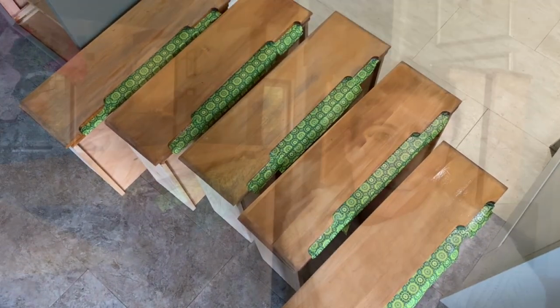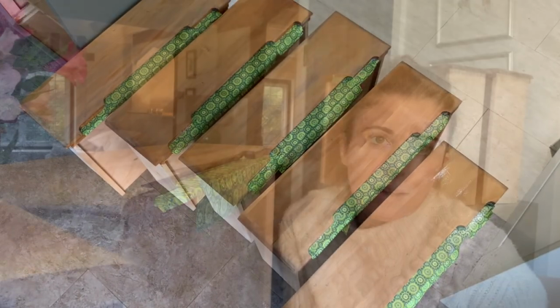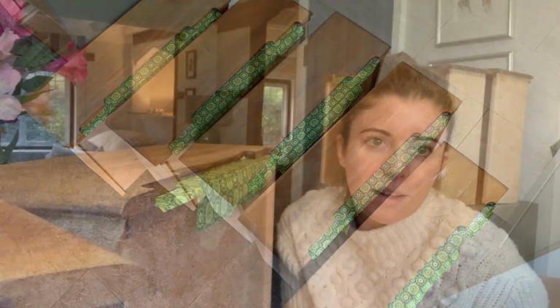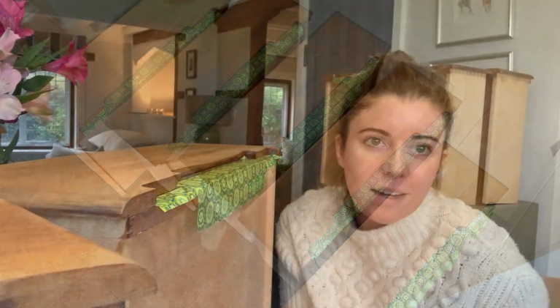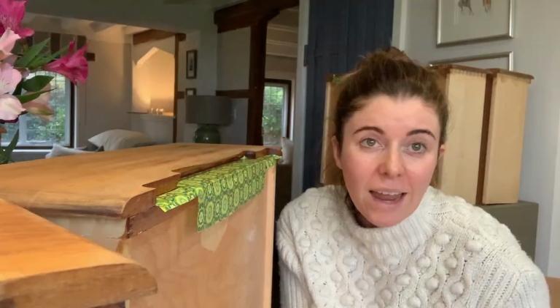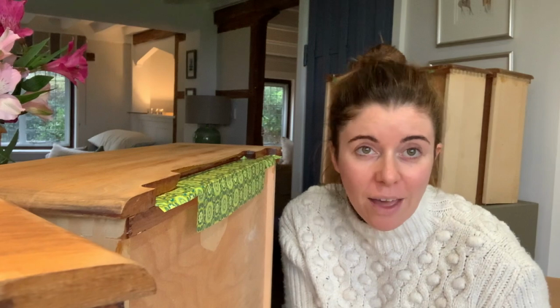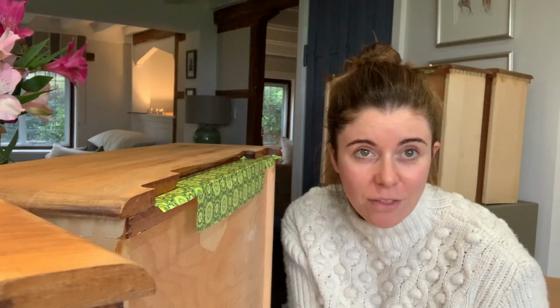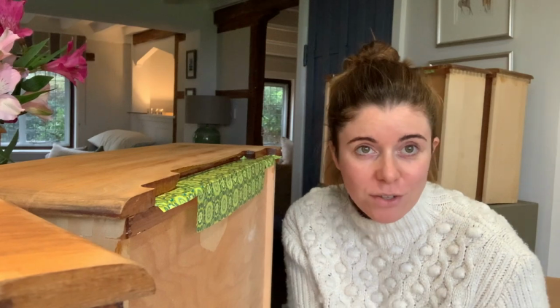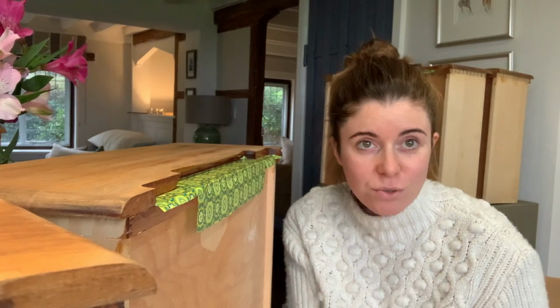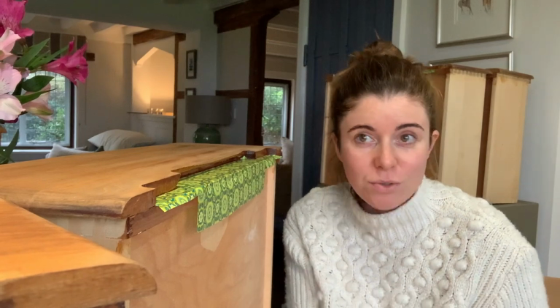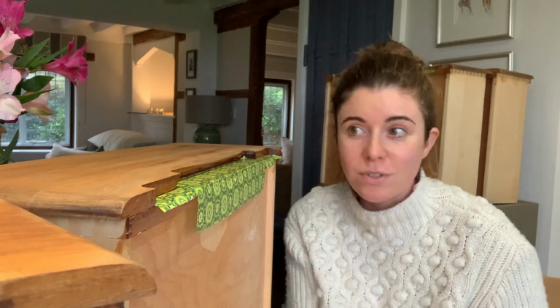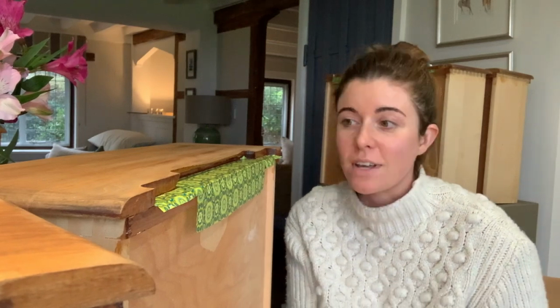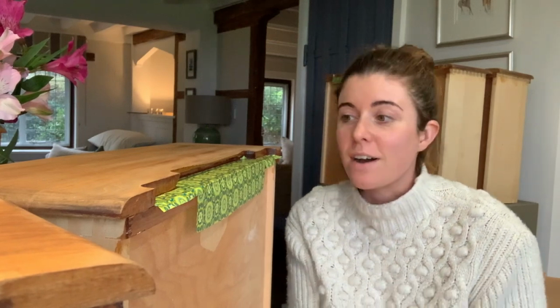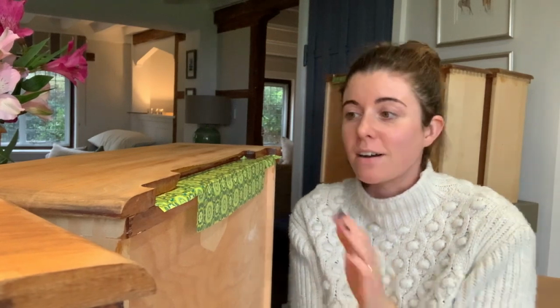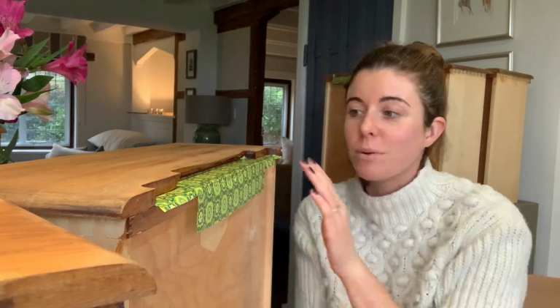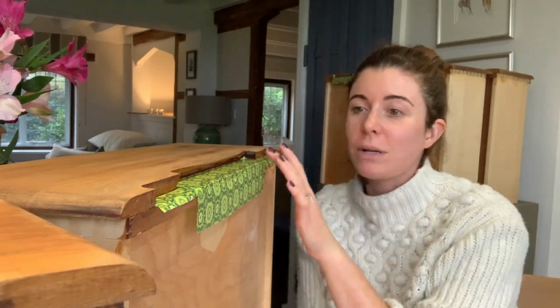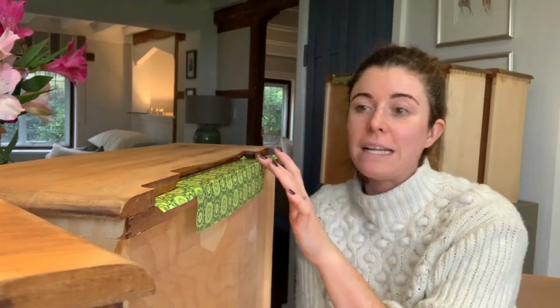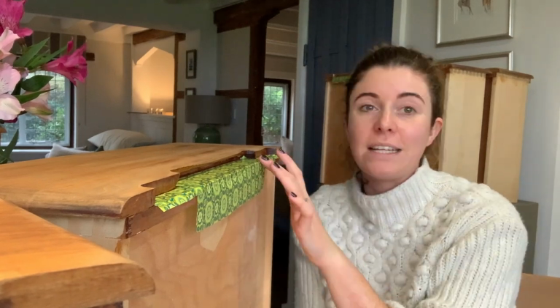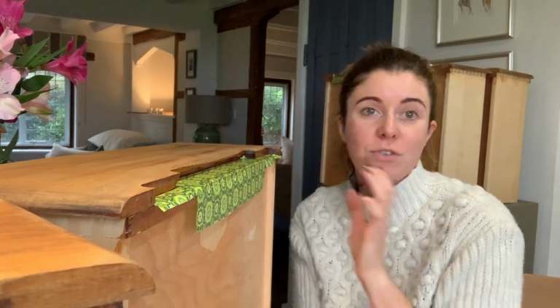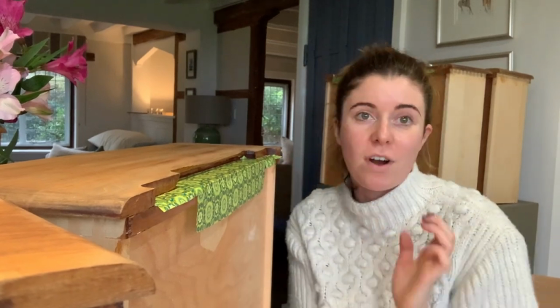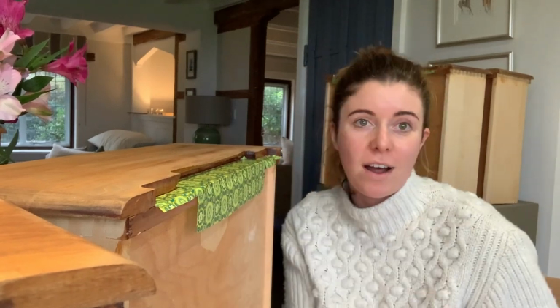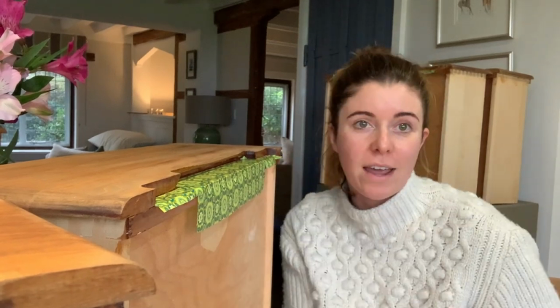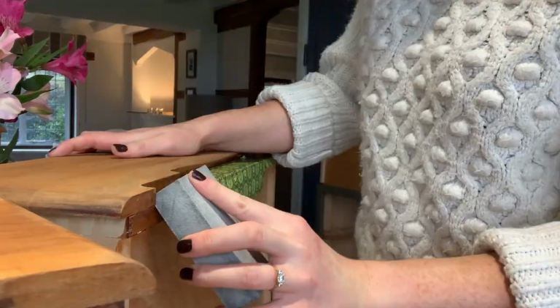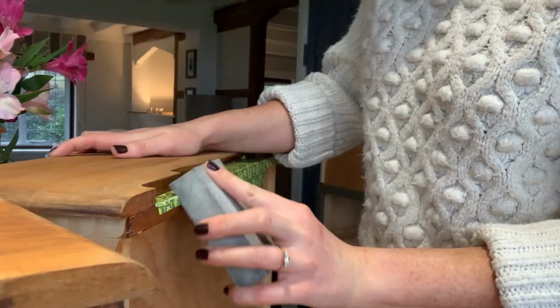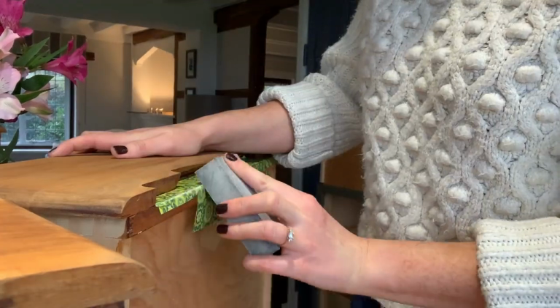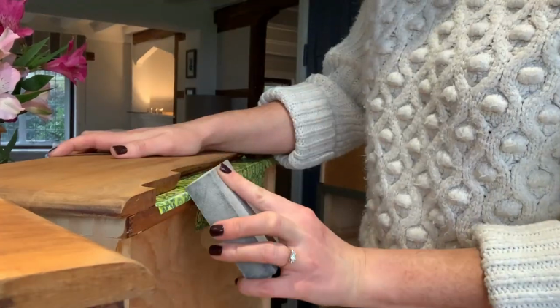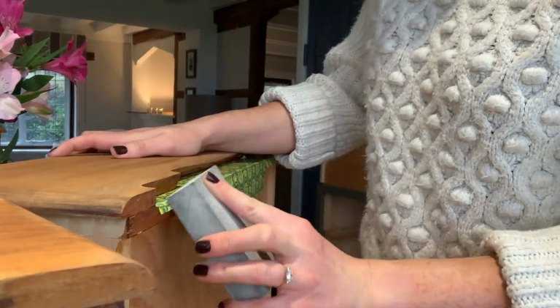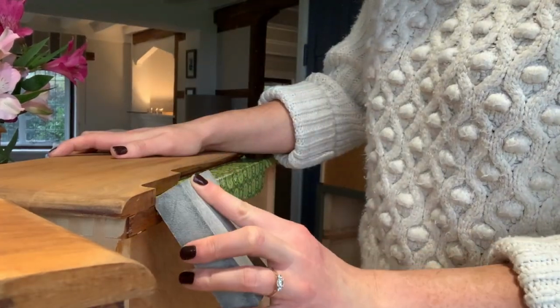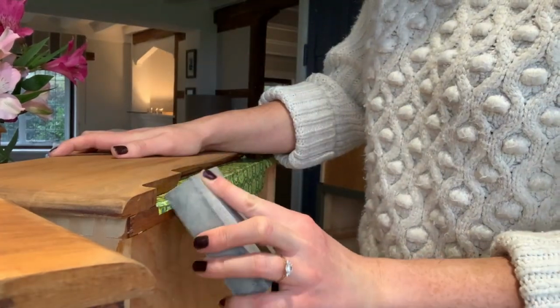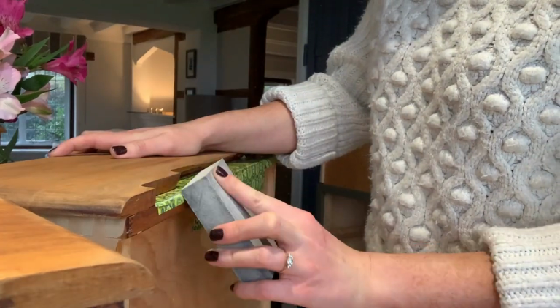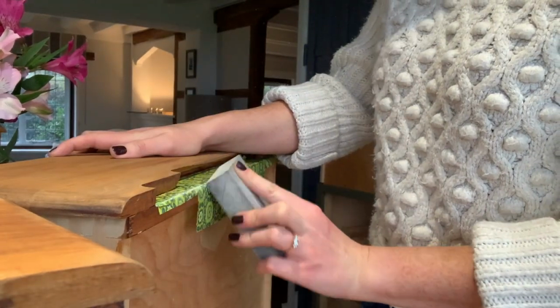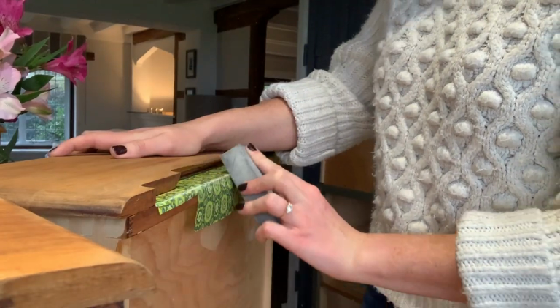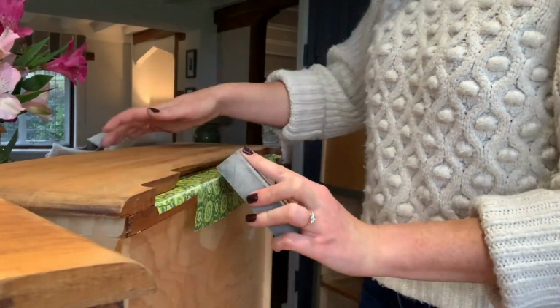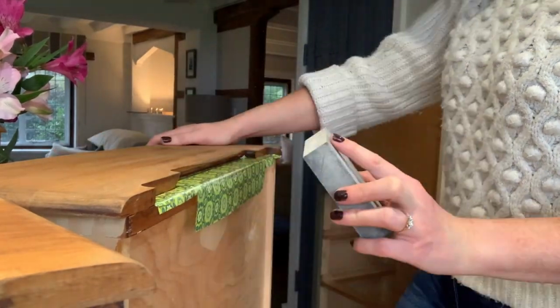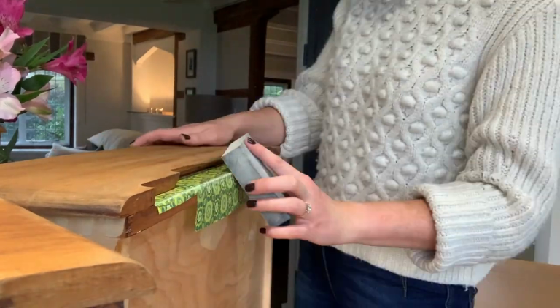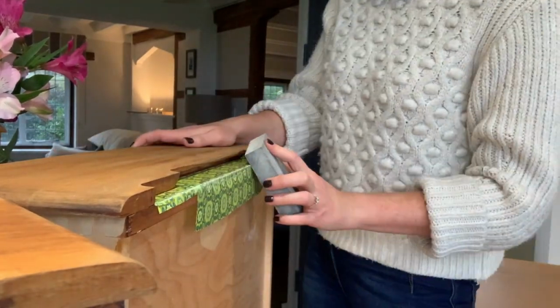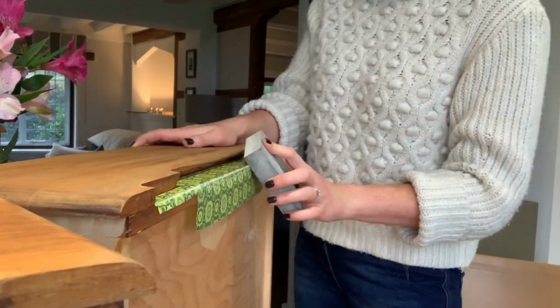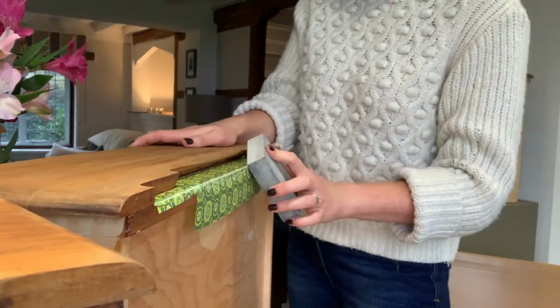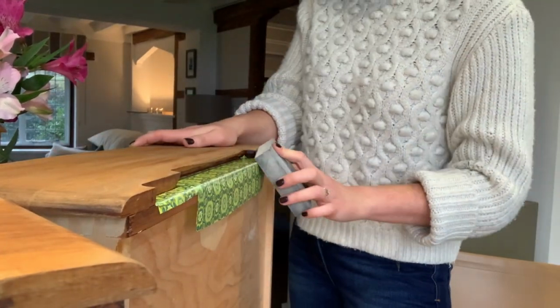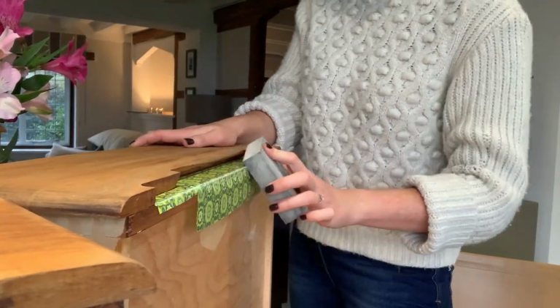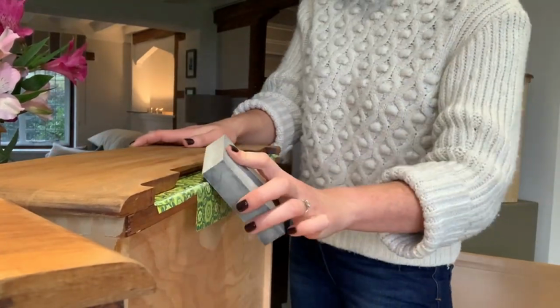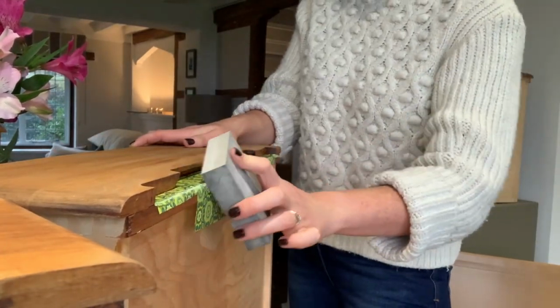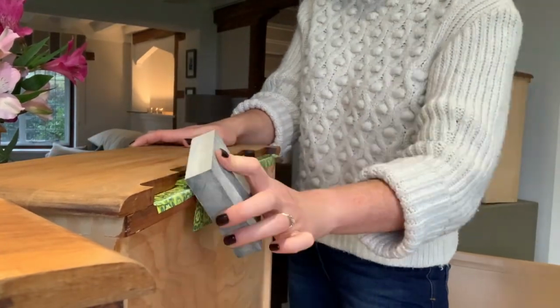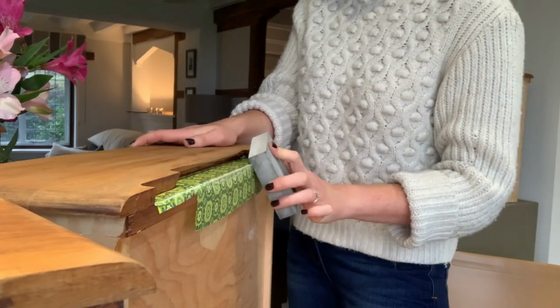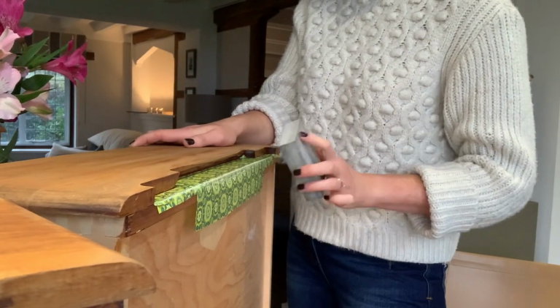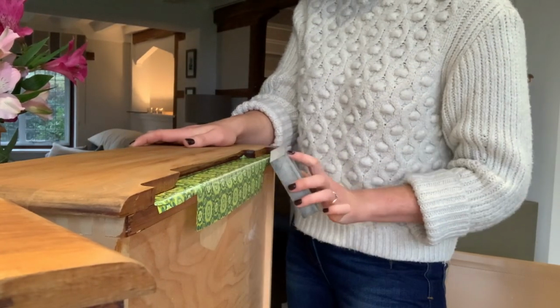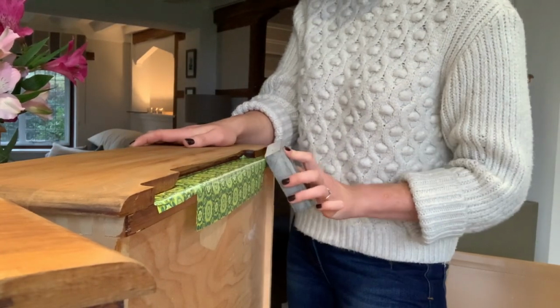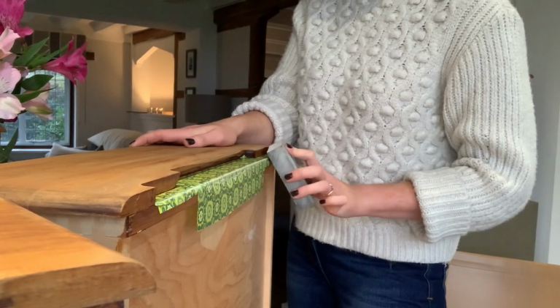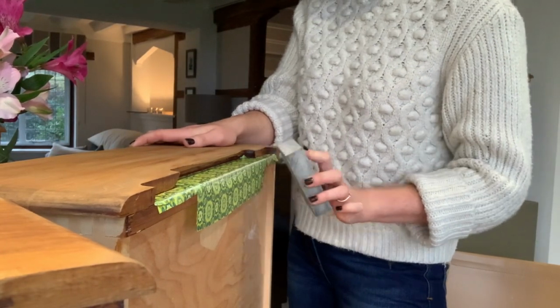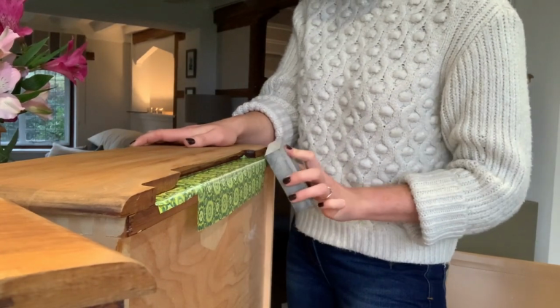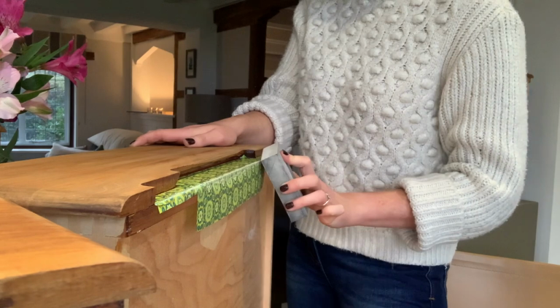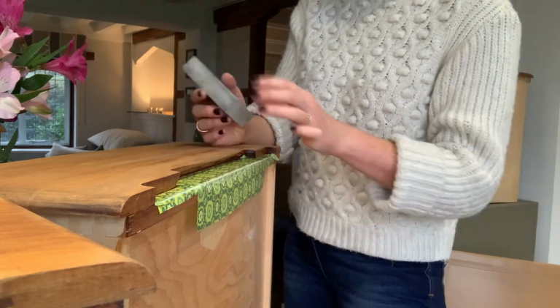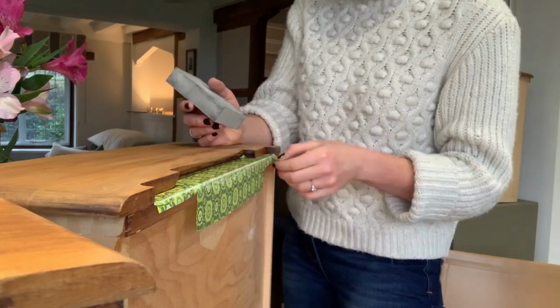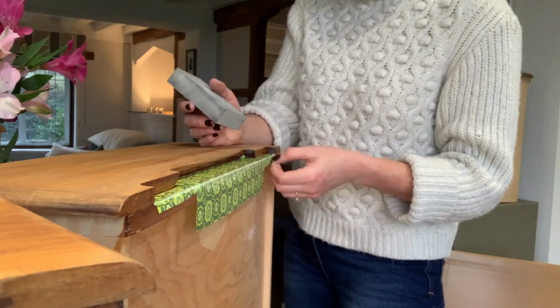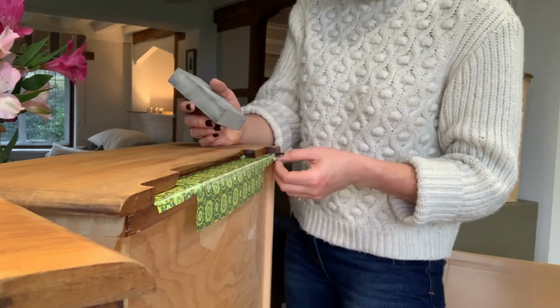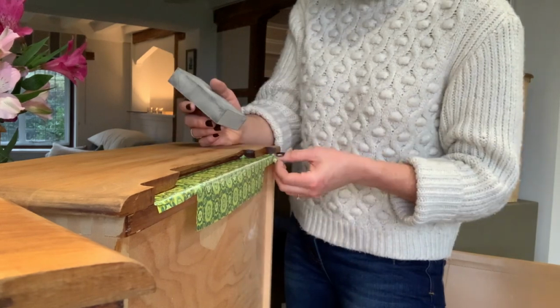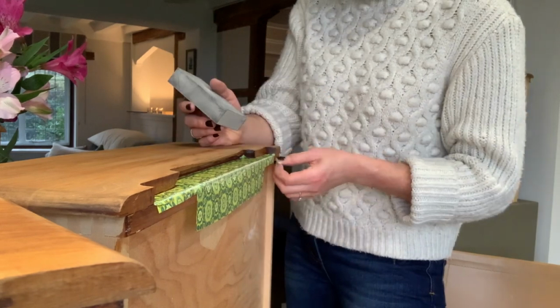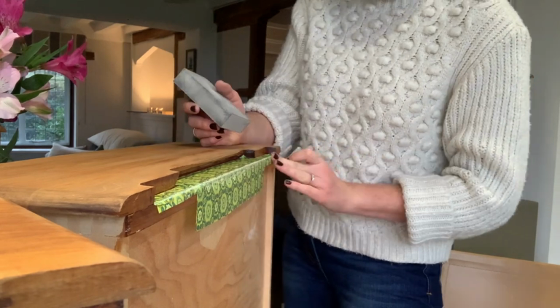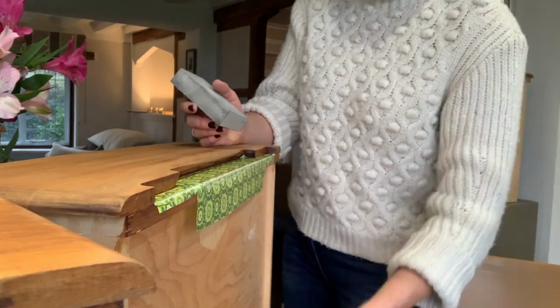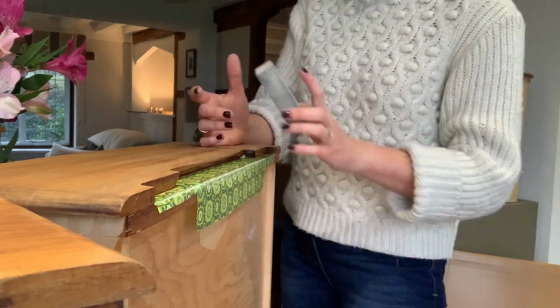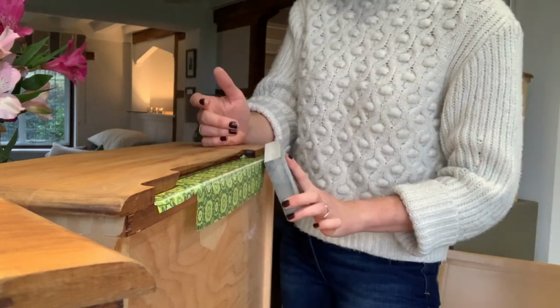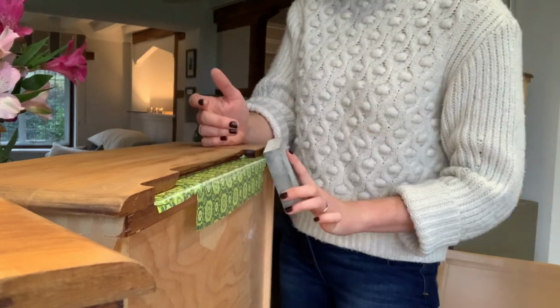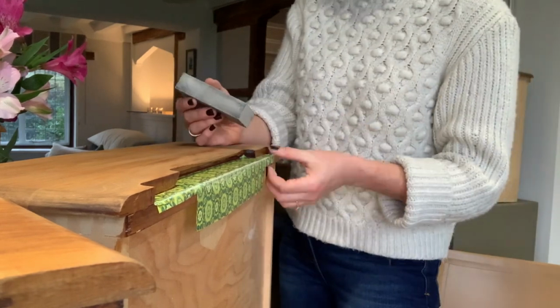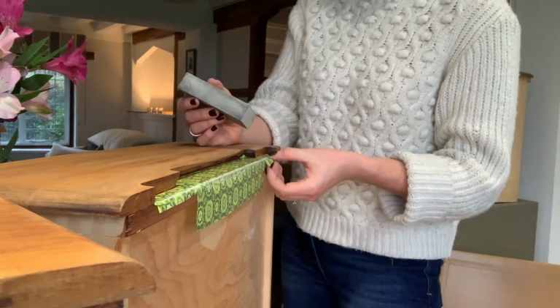Now that the drawers are completely dry, I'm going to go over them with a sanding sponge just to trim off the excess paper.